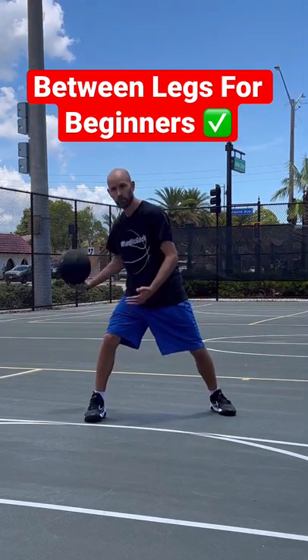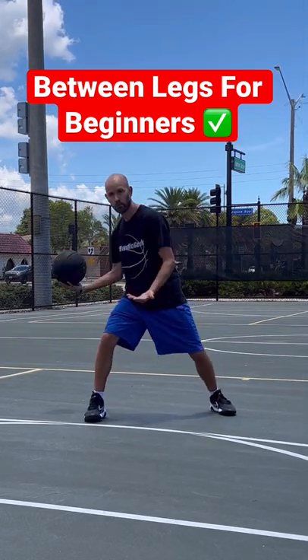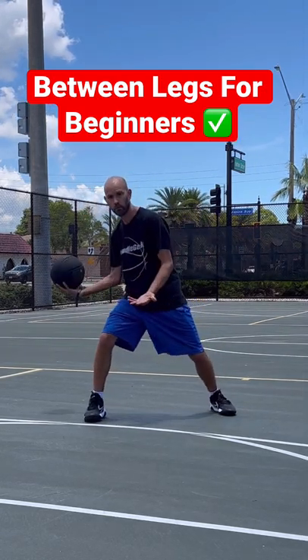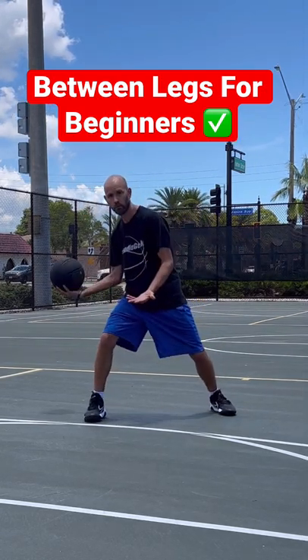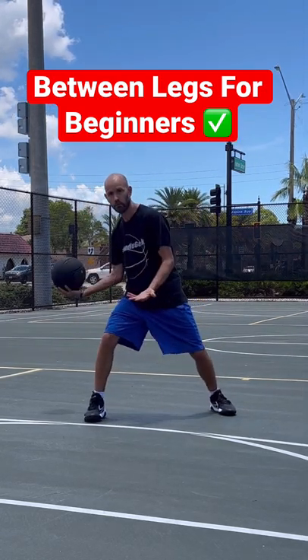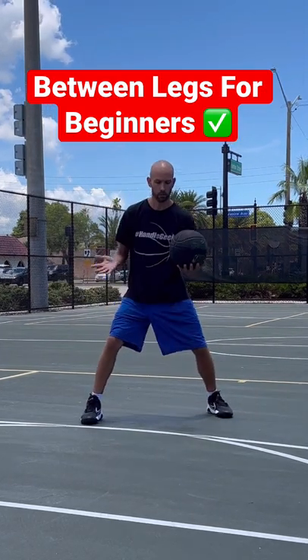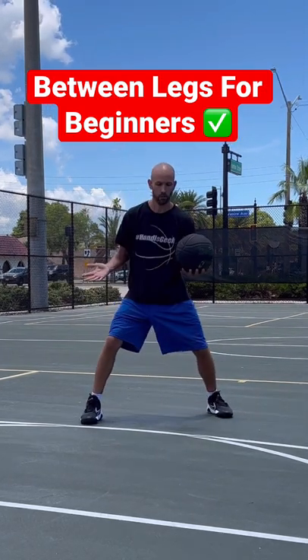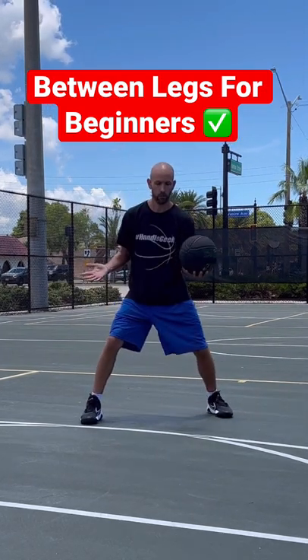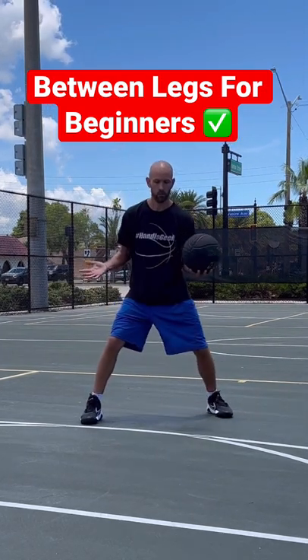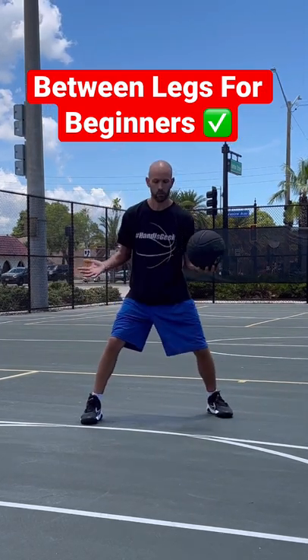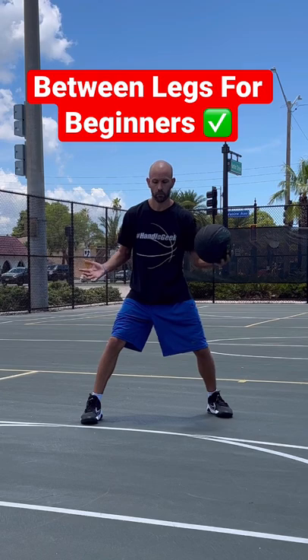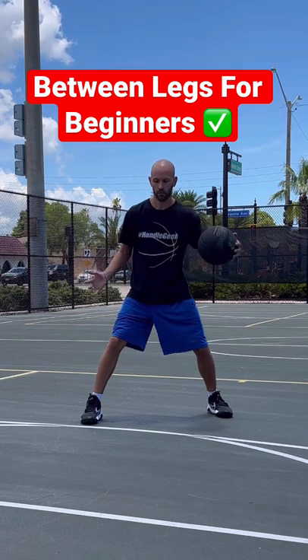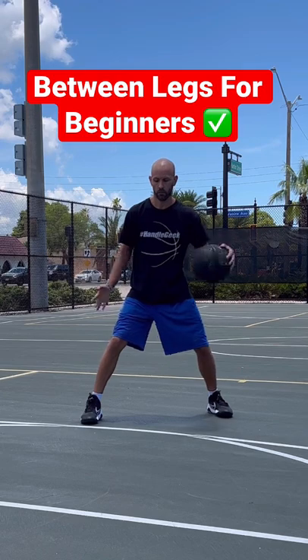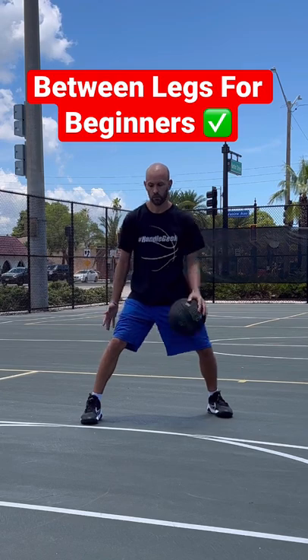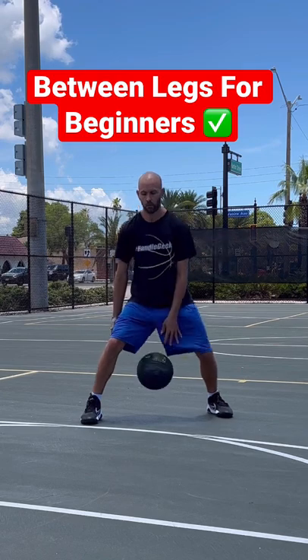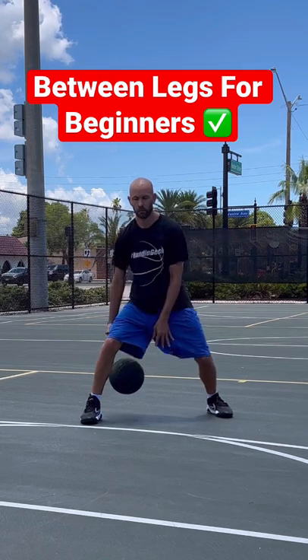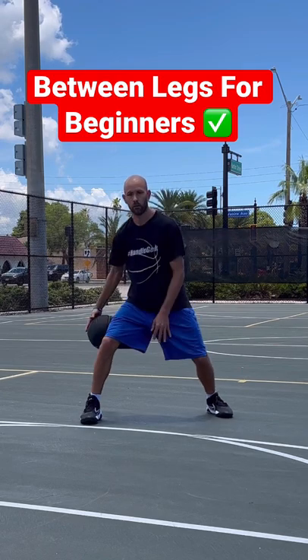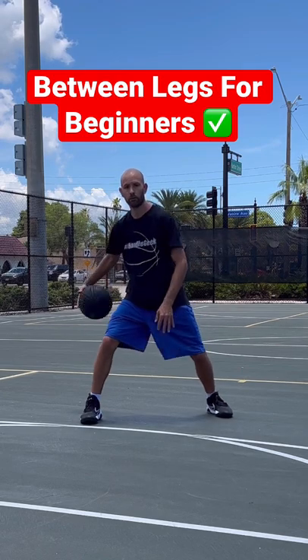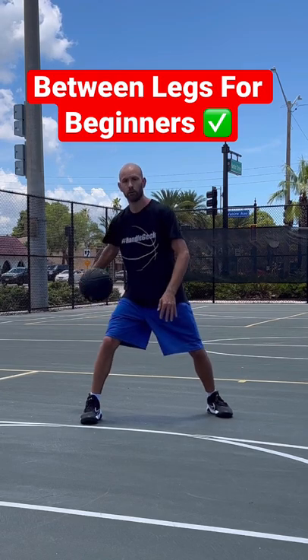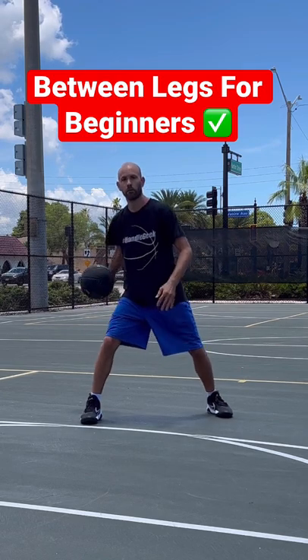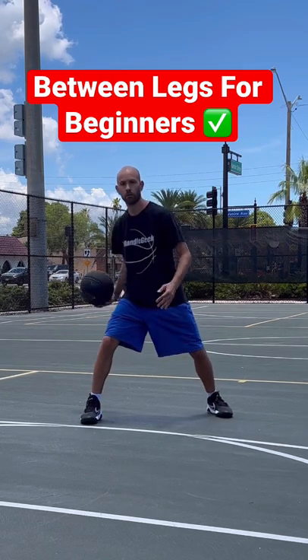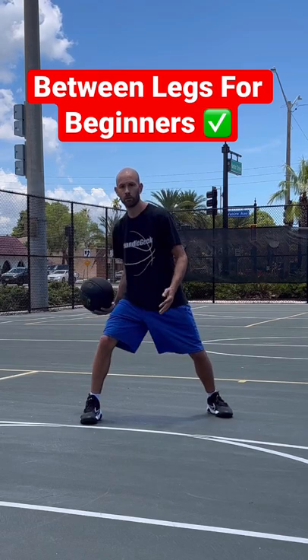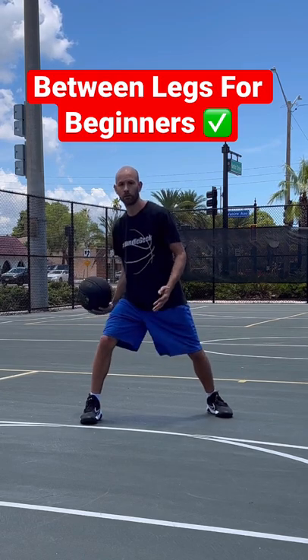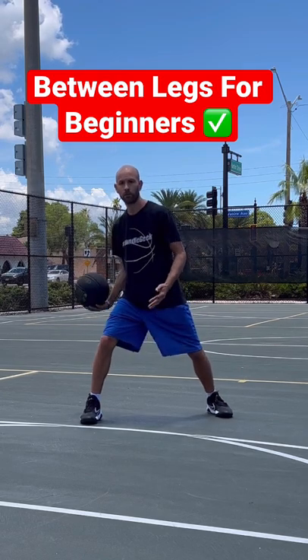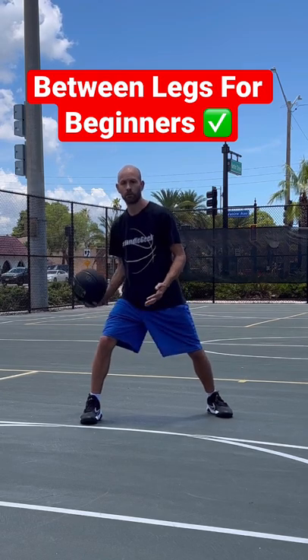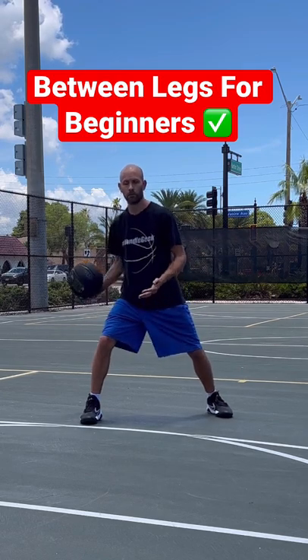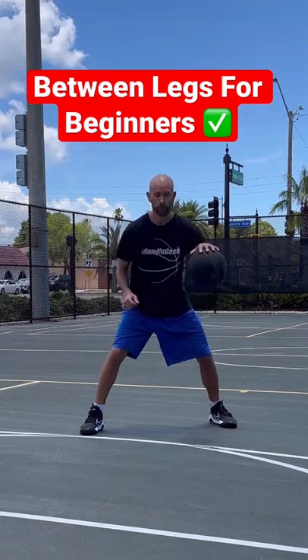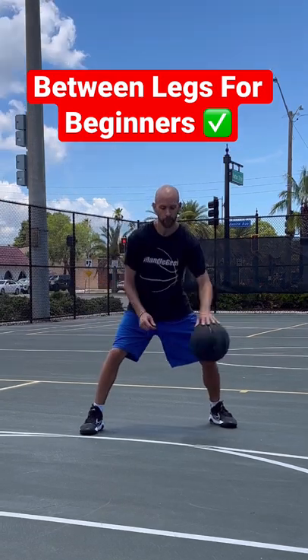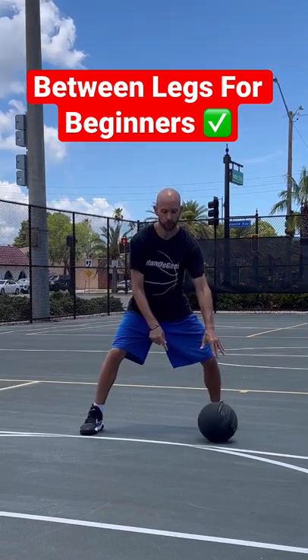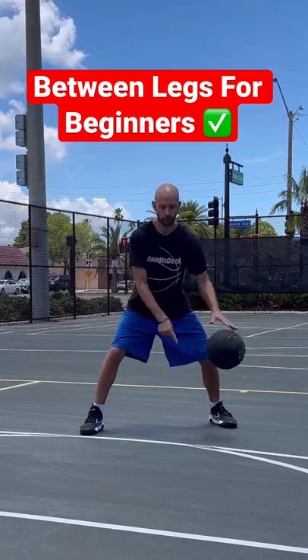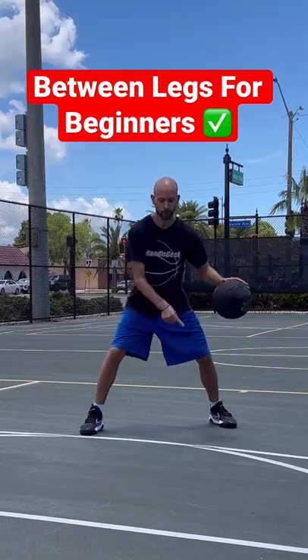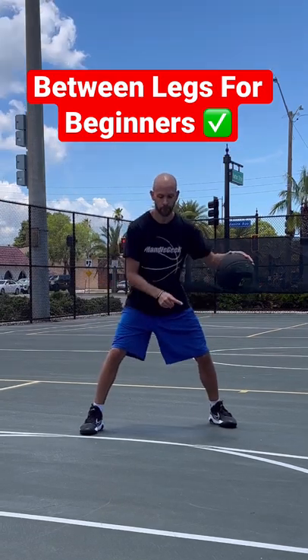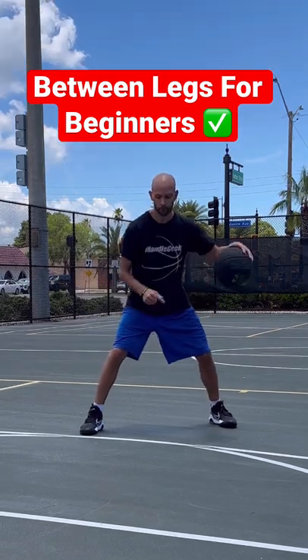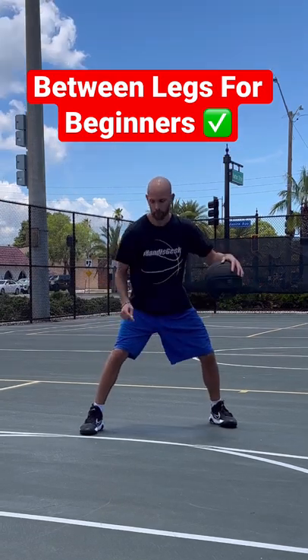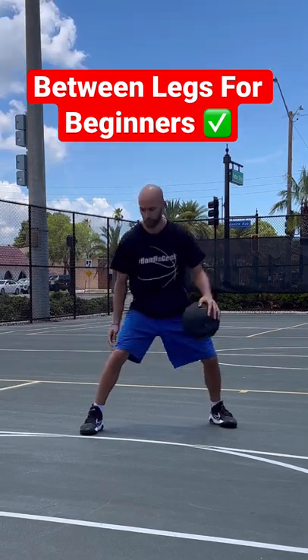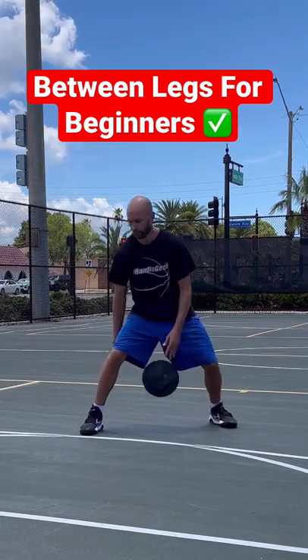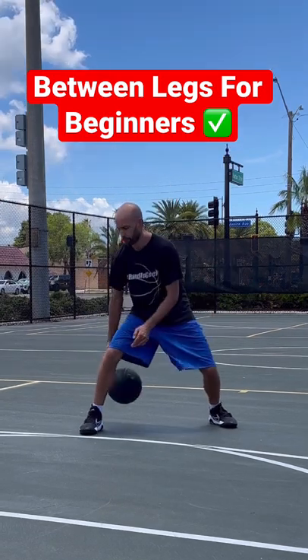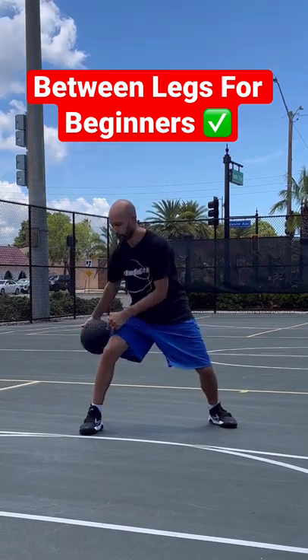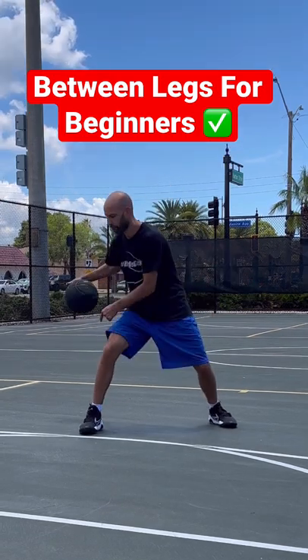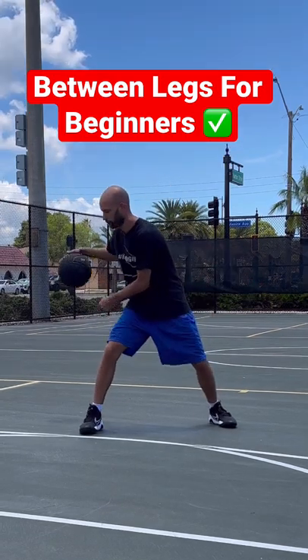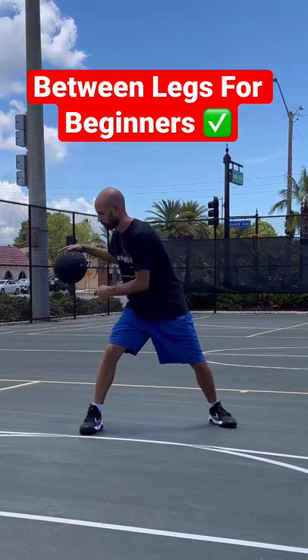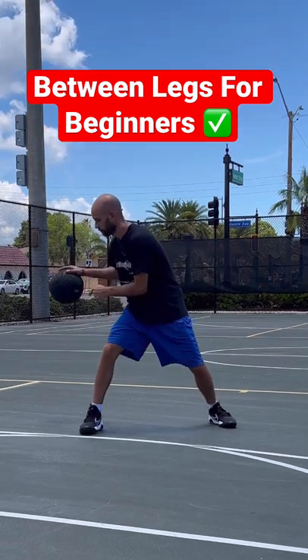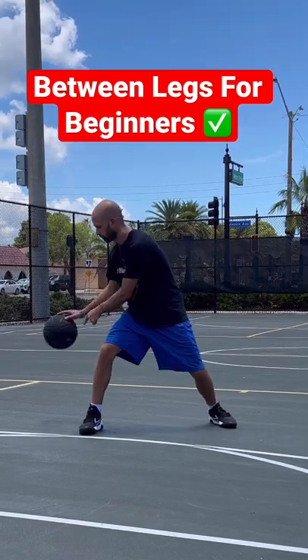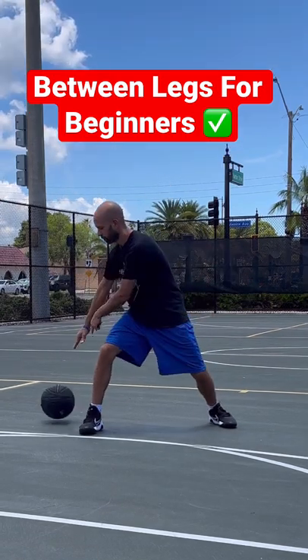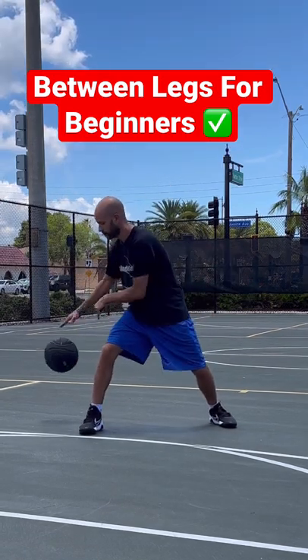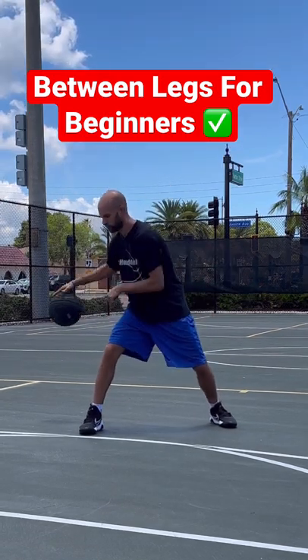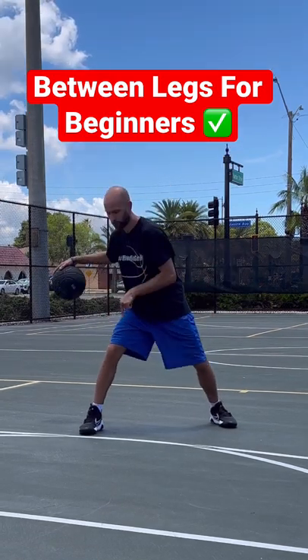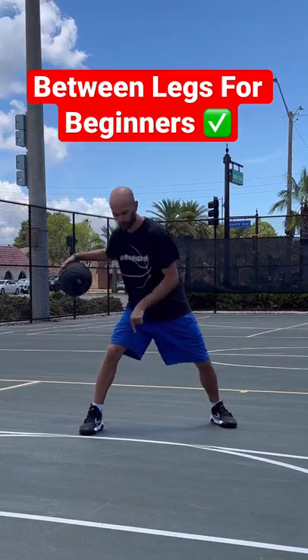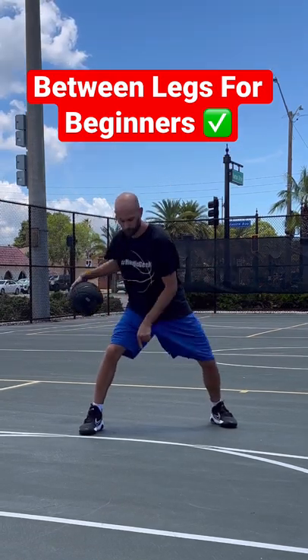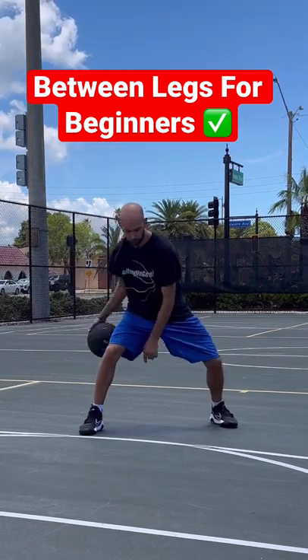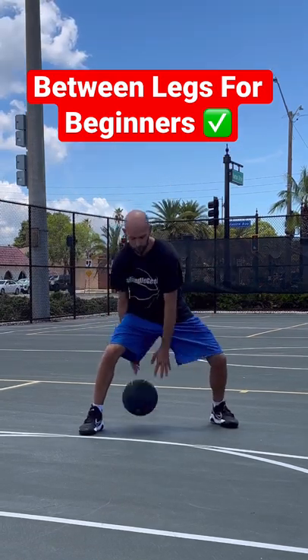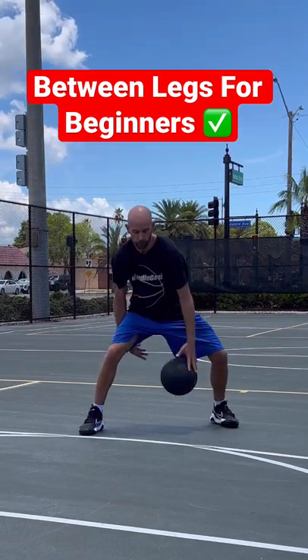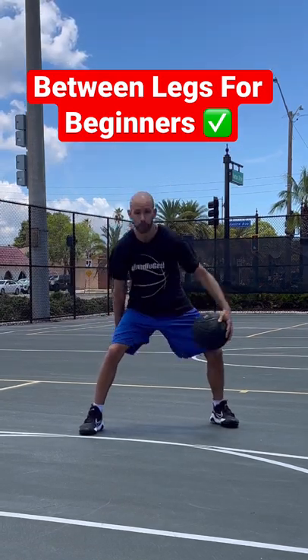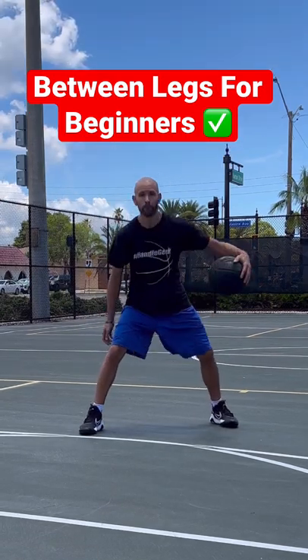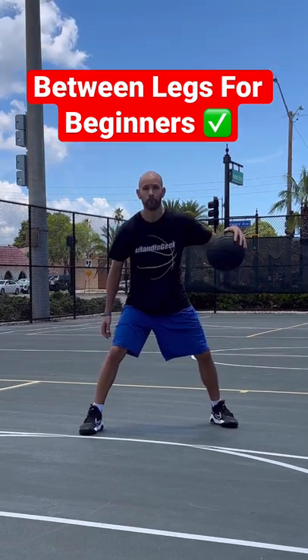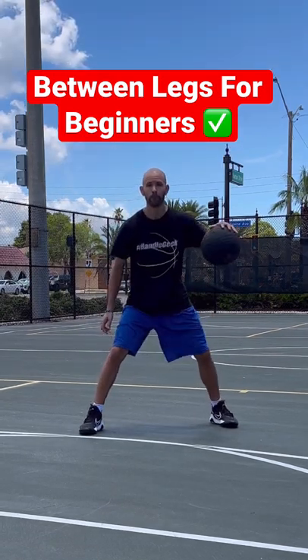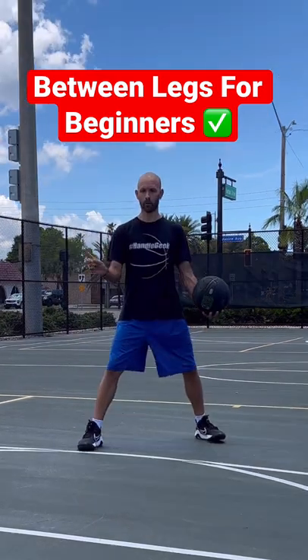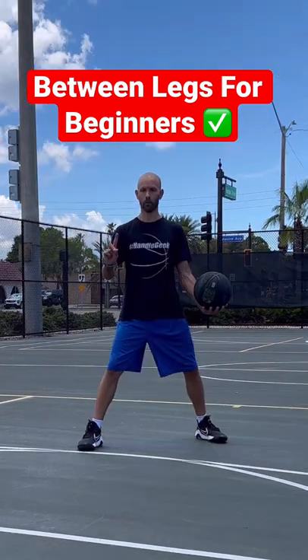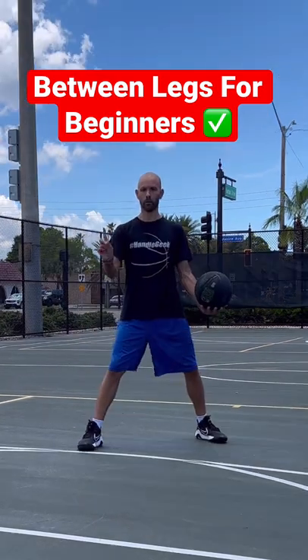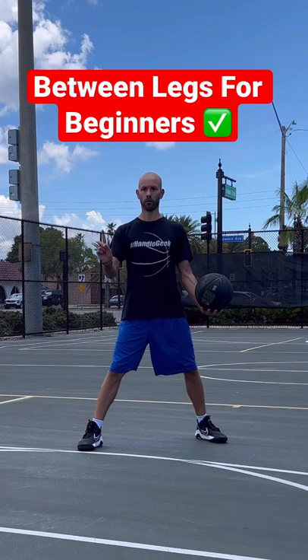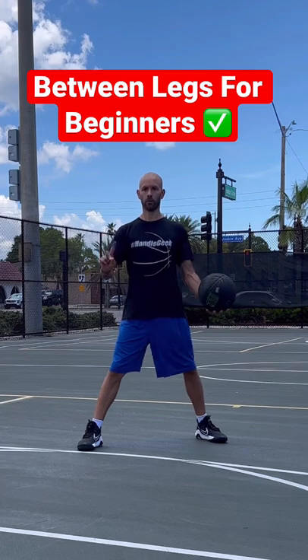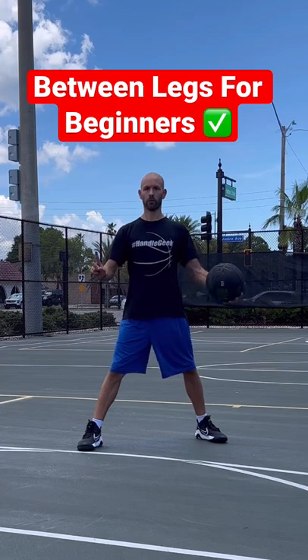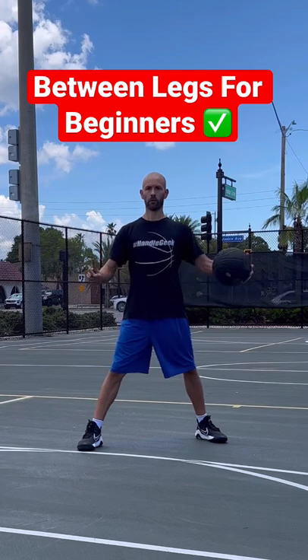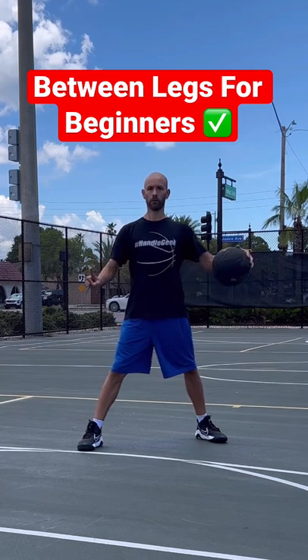After that, go from one hand carrying into the other hand, then try to do it from a dribble back into a dribble. And back through the legs the other way.